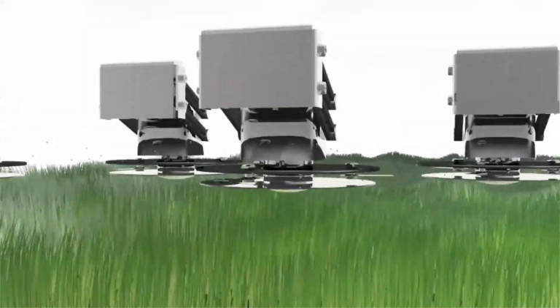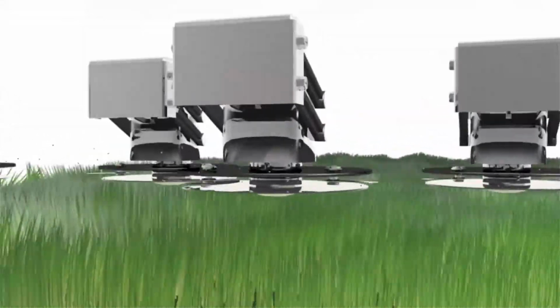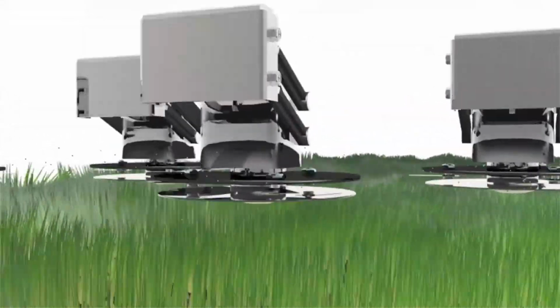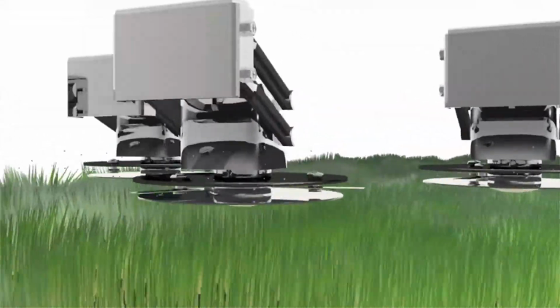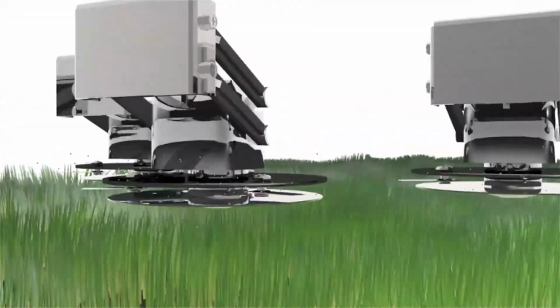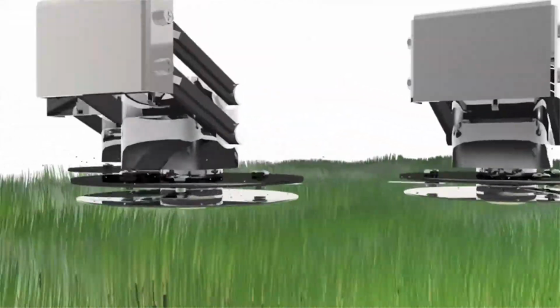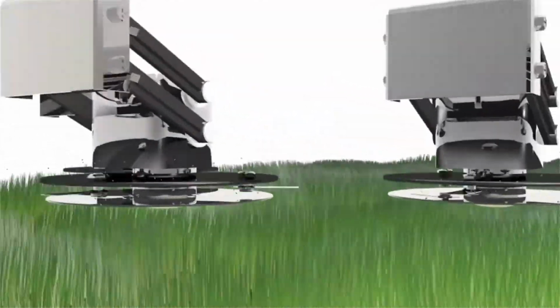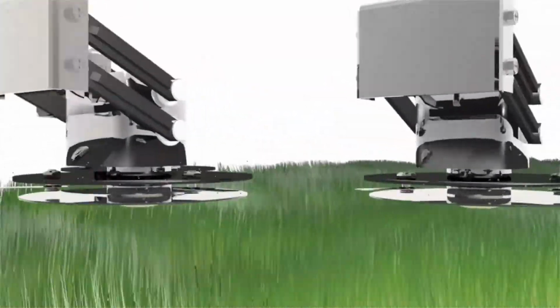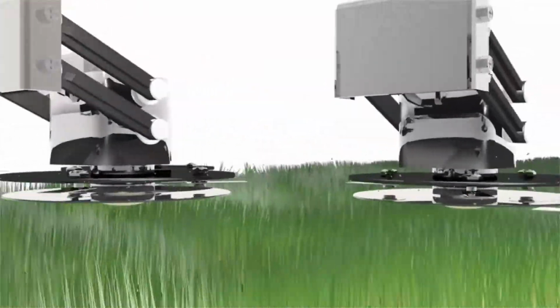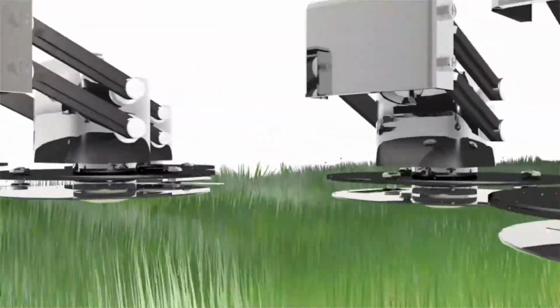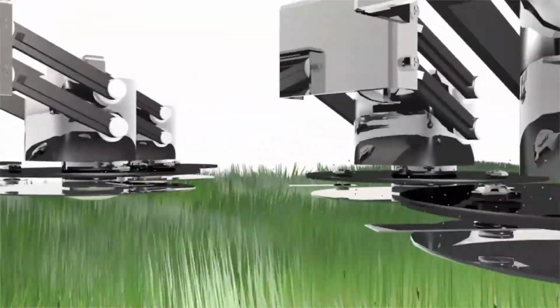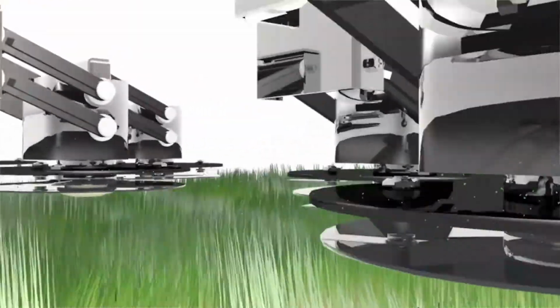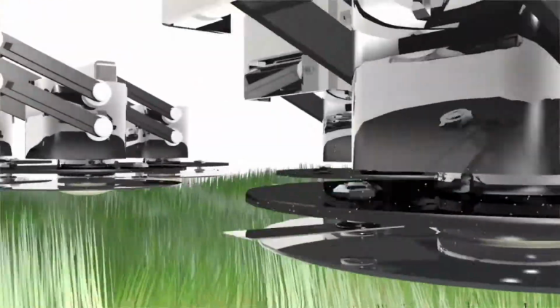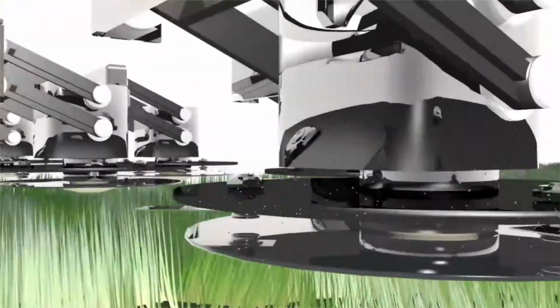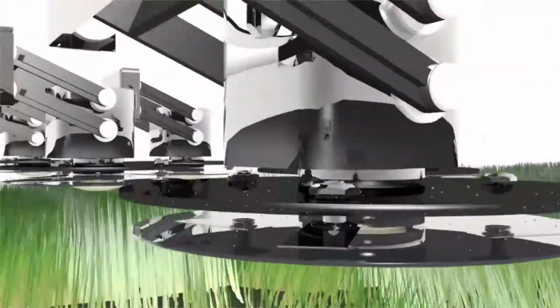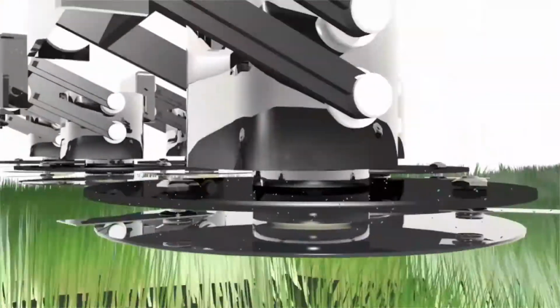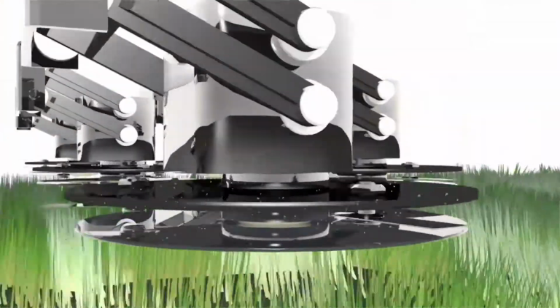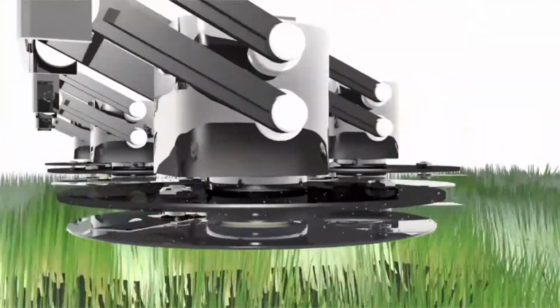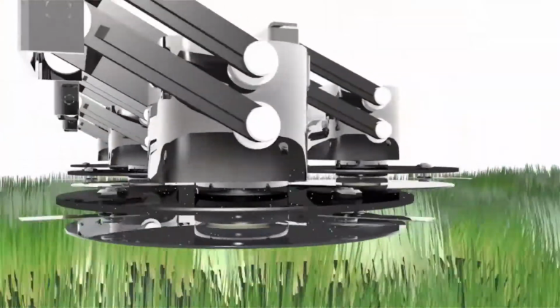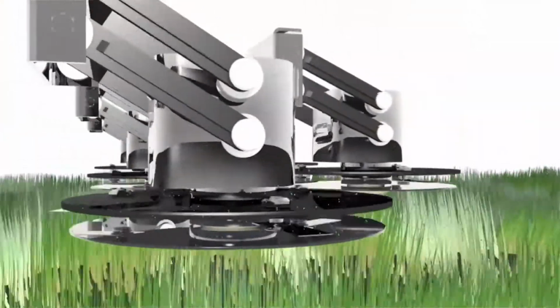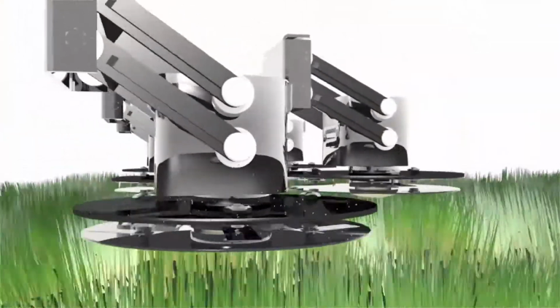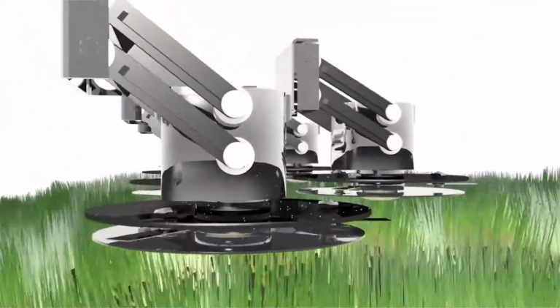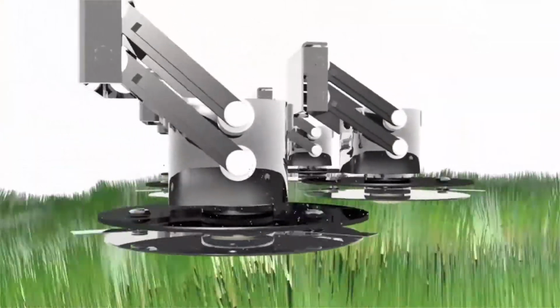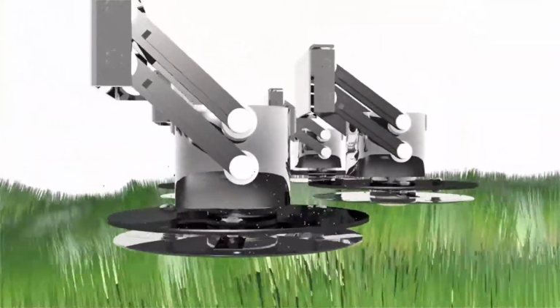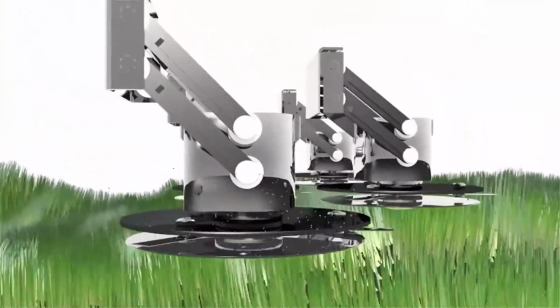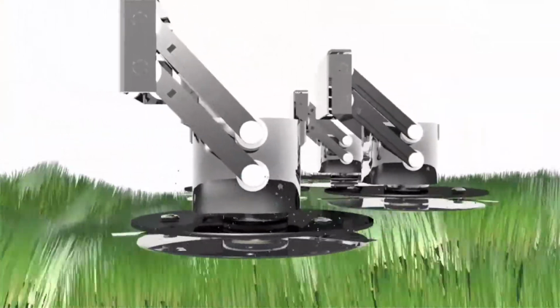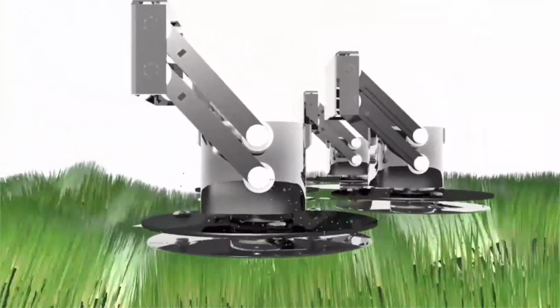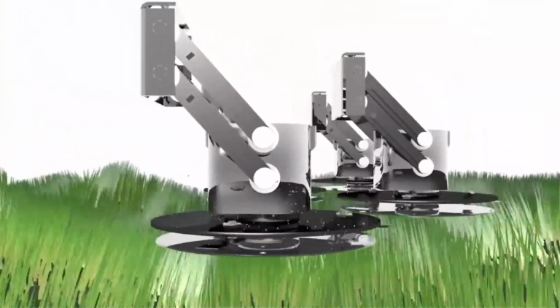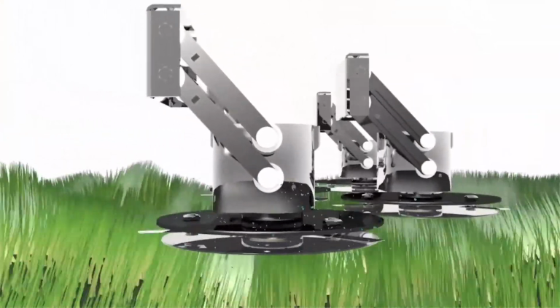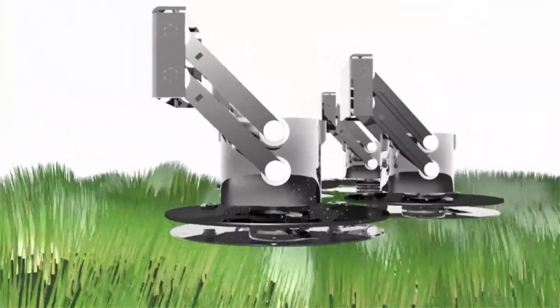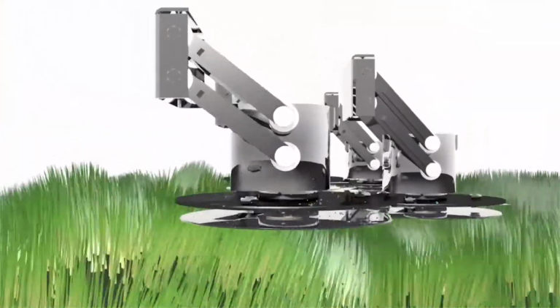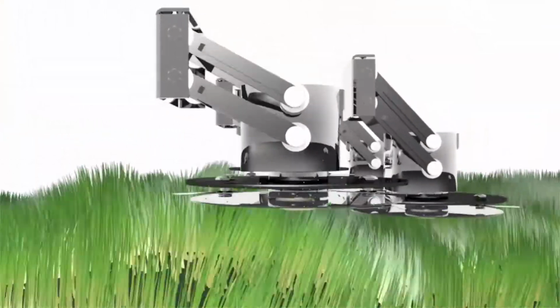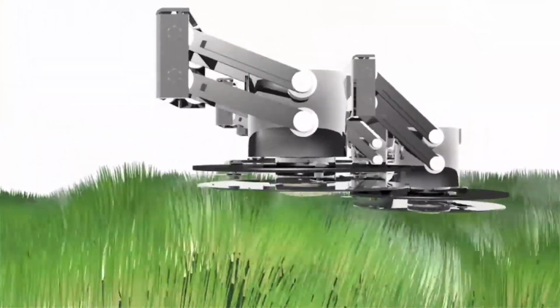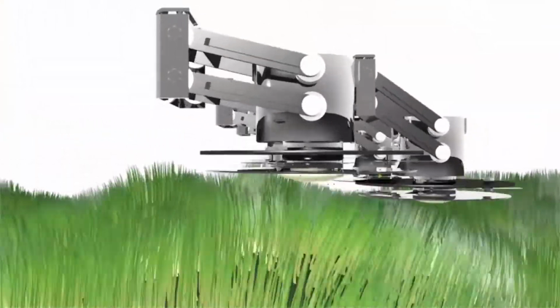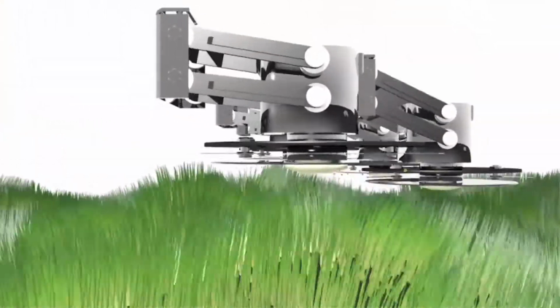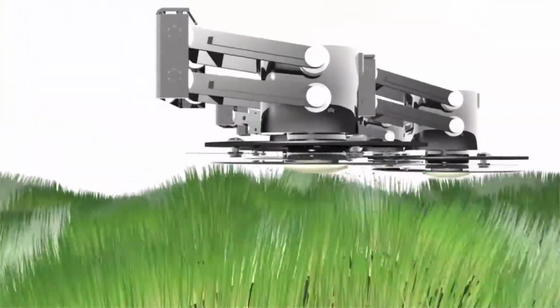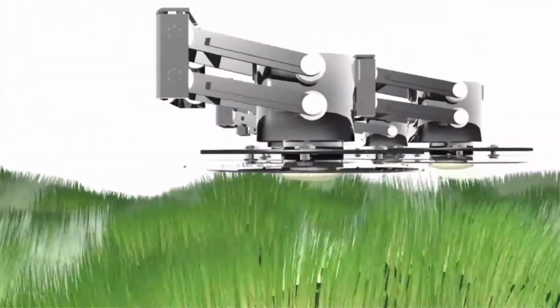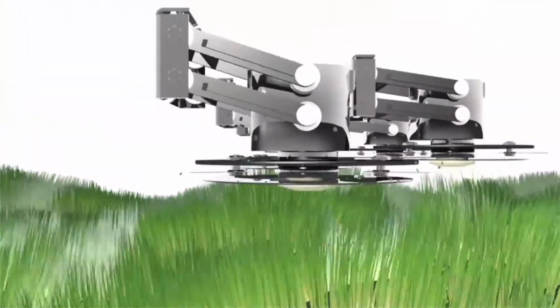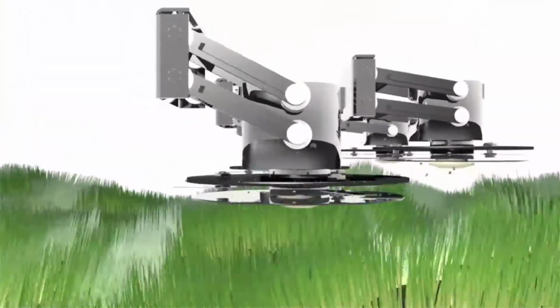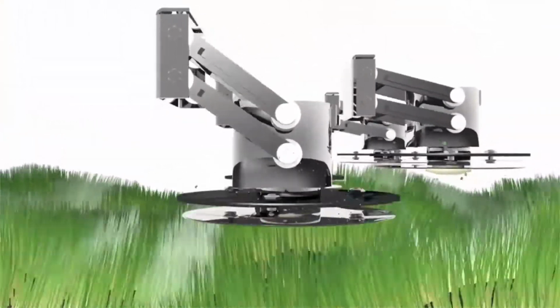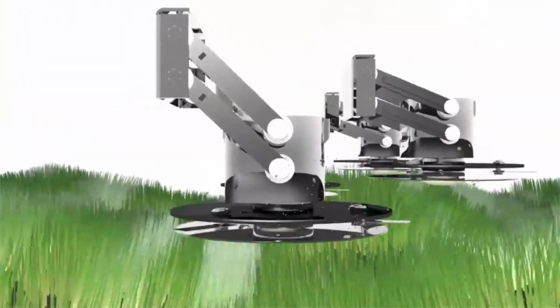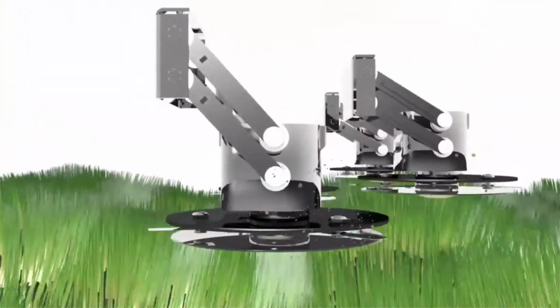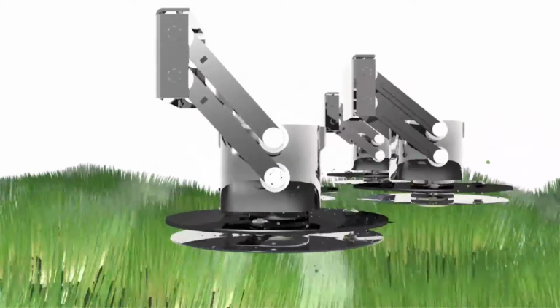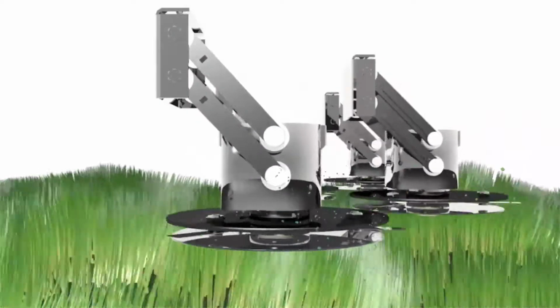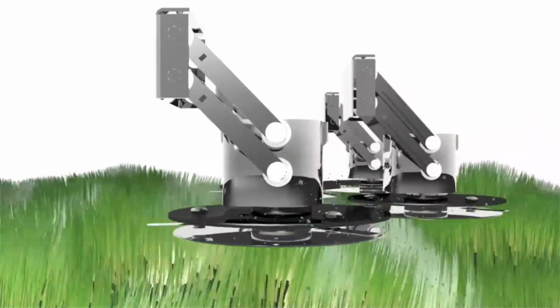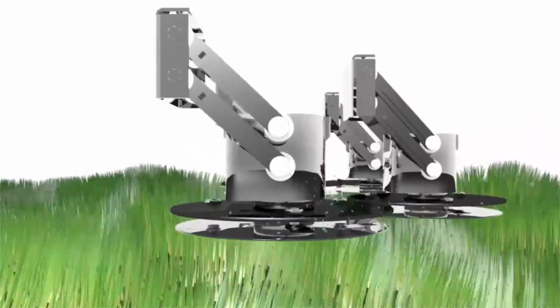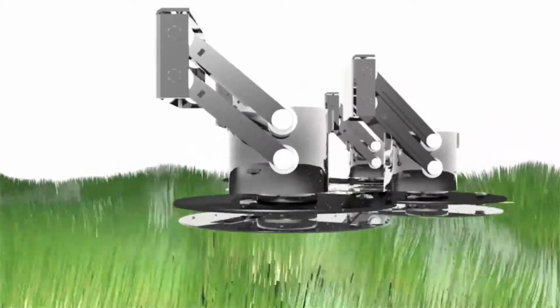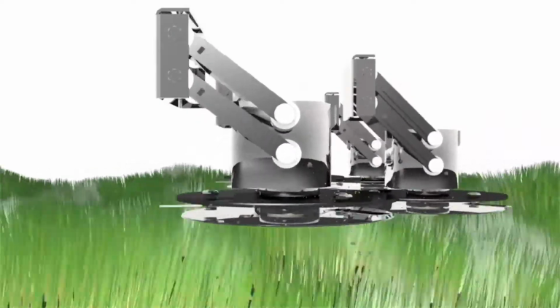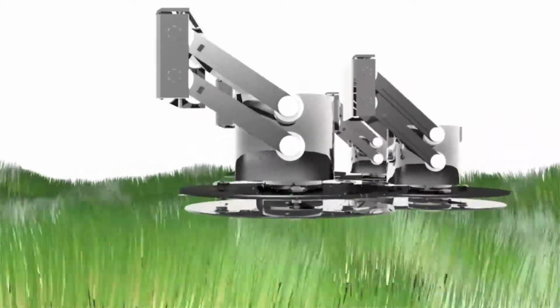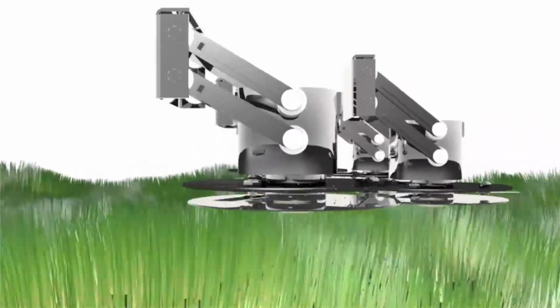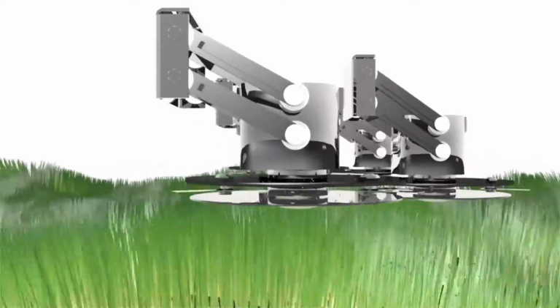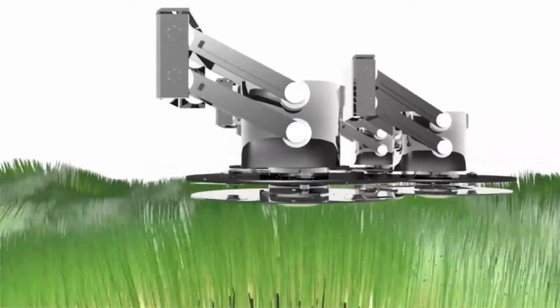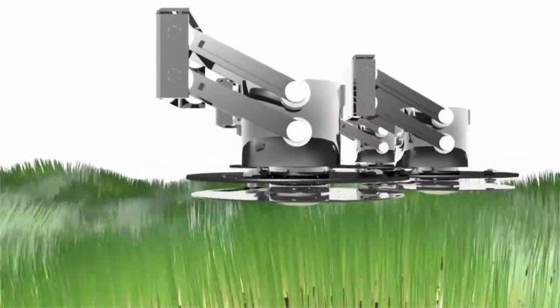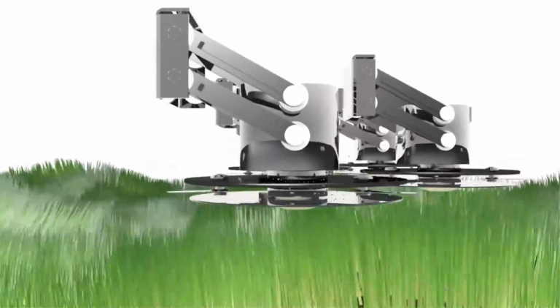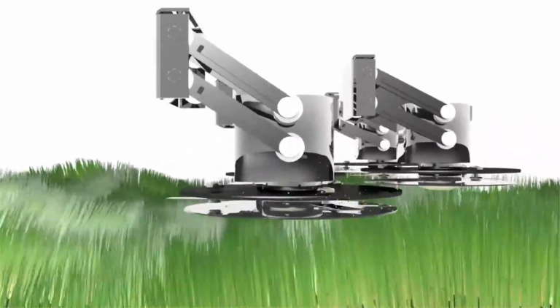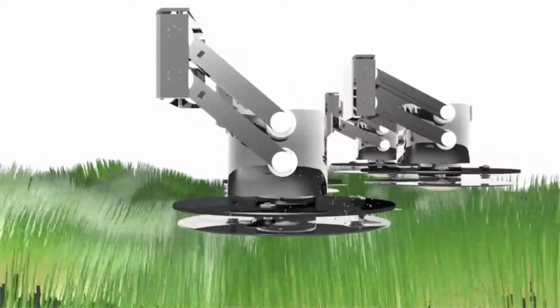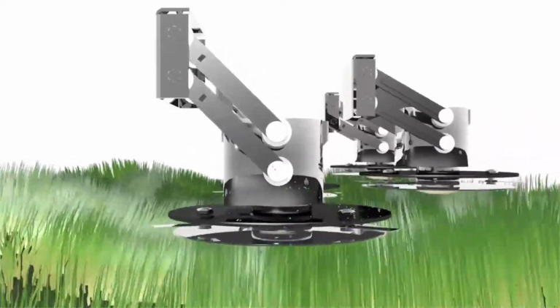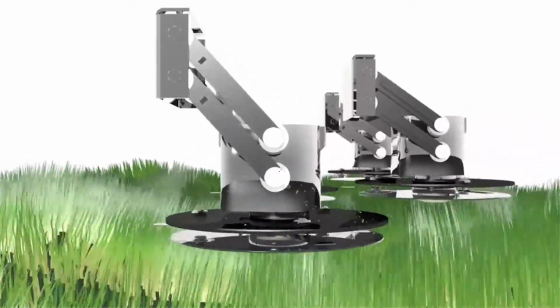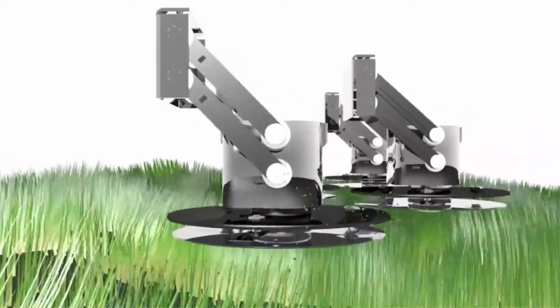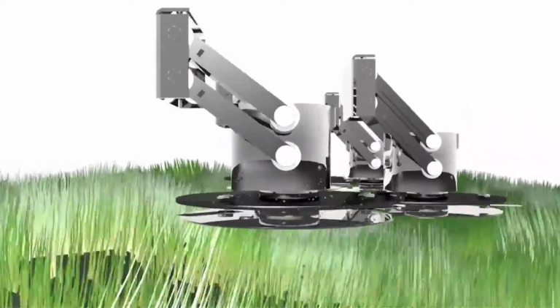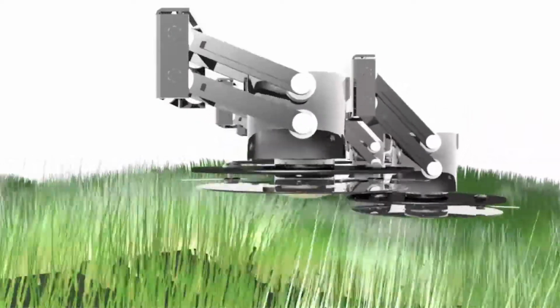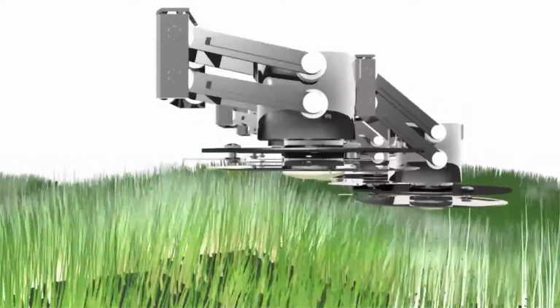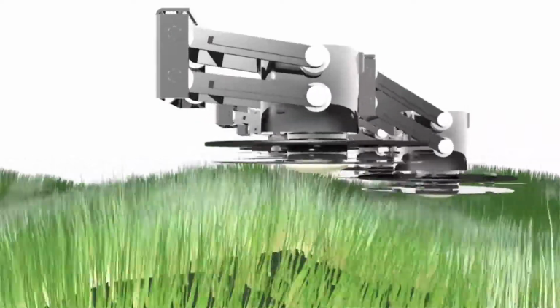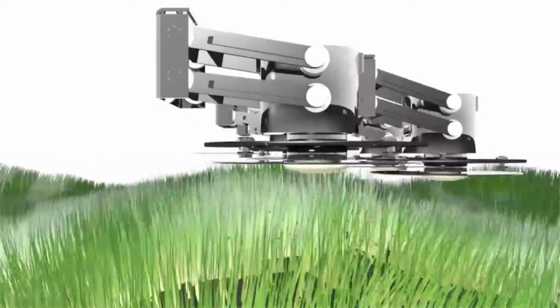Five cutting heads that move up and down according to the terrain ensure a perfectly consistent cut.